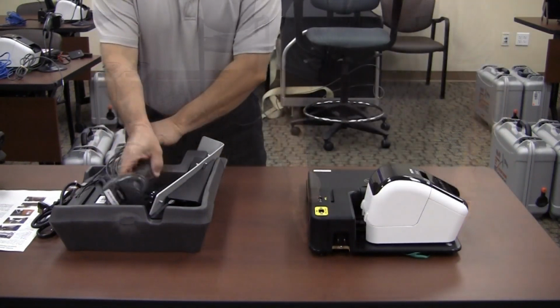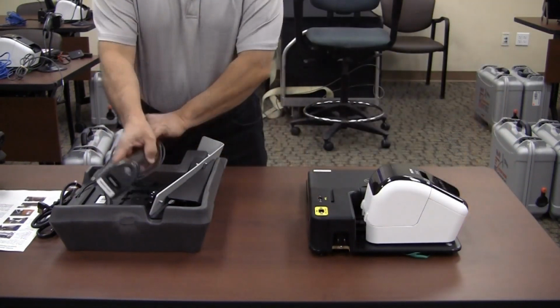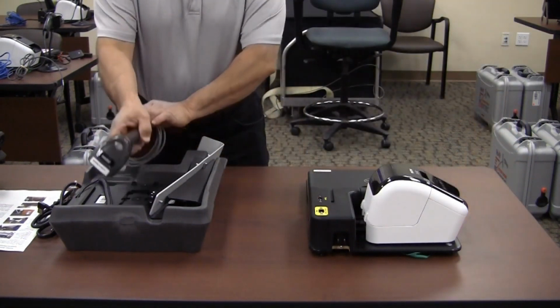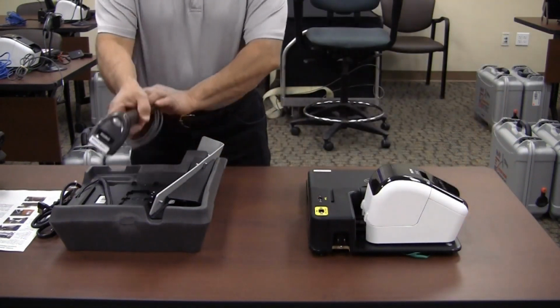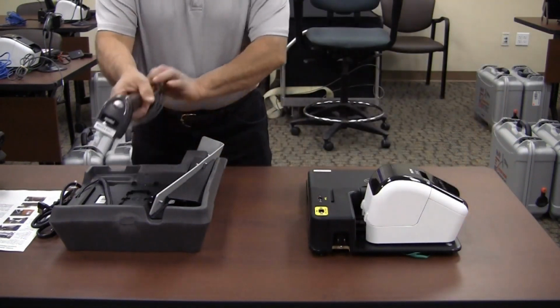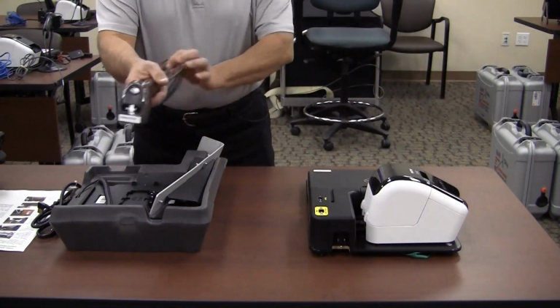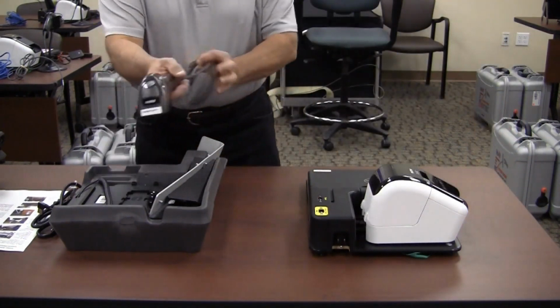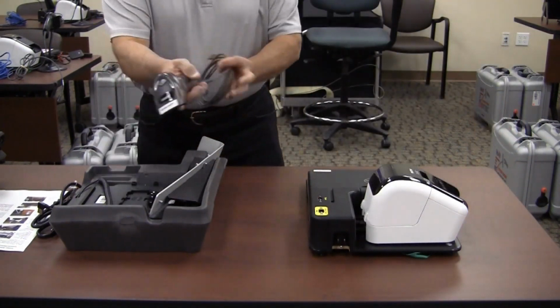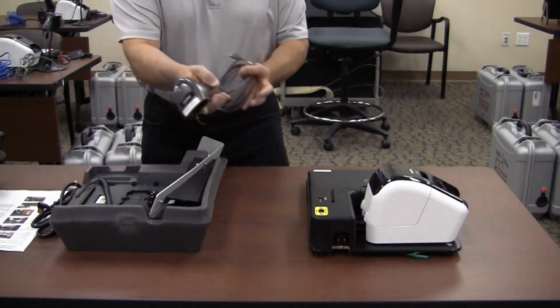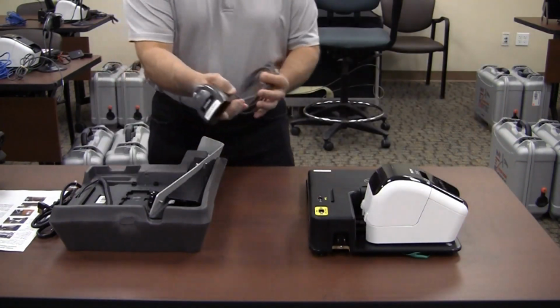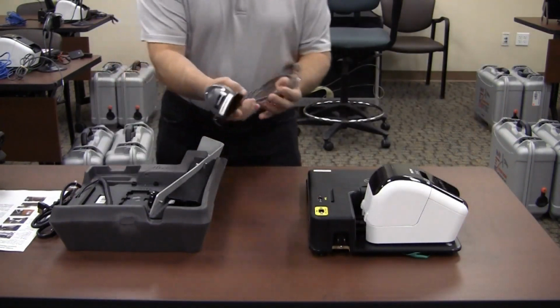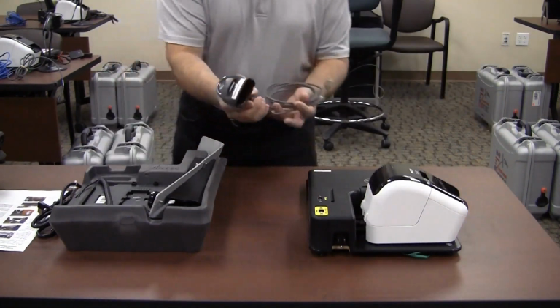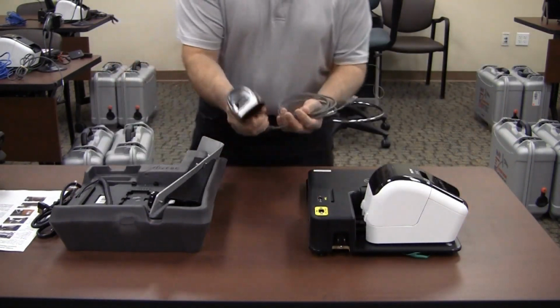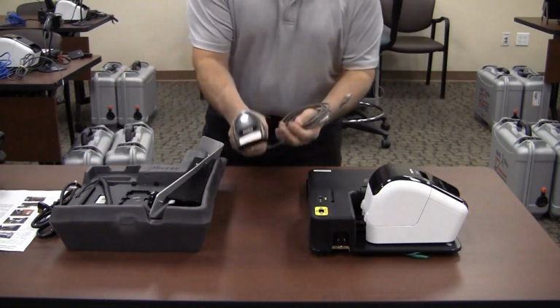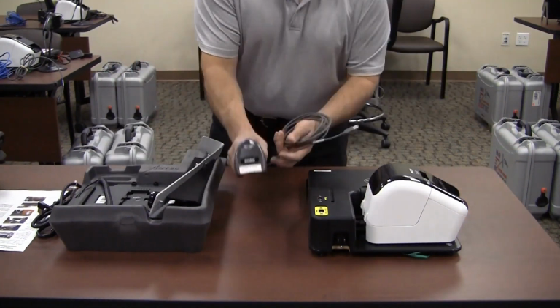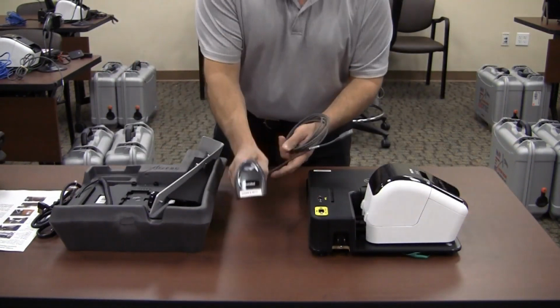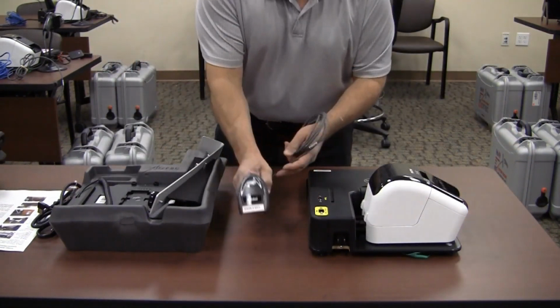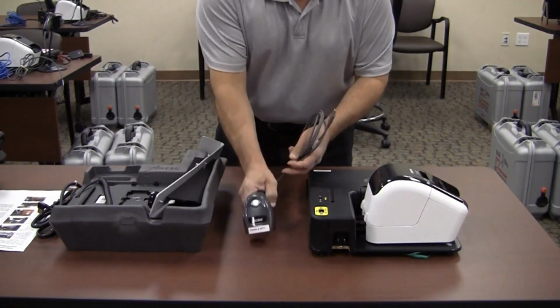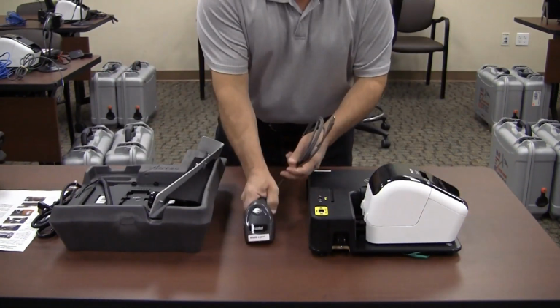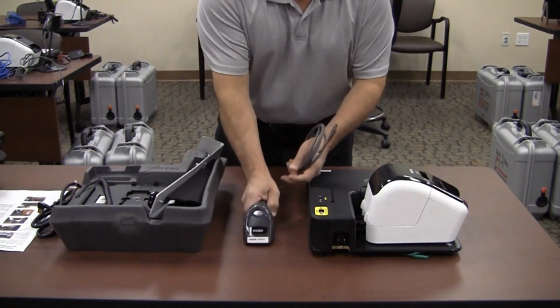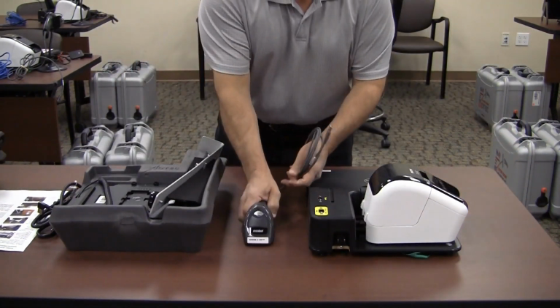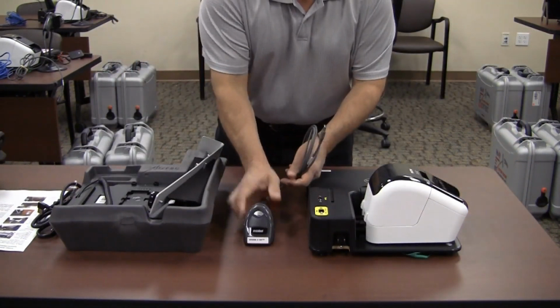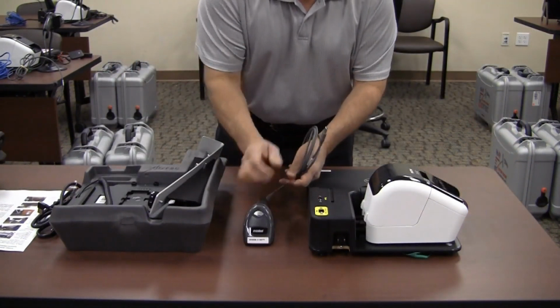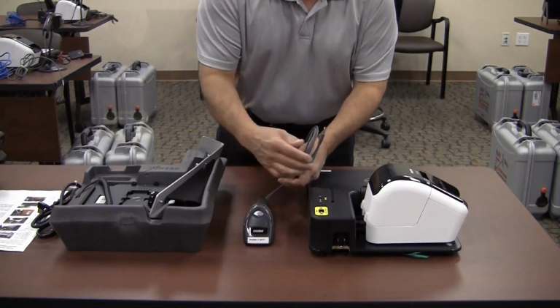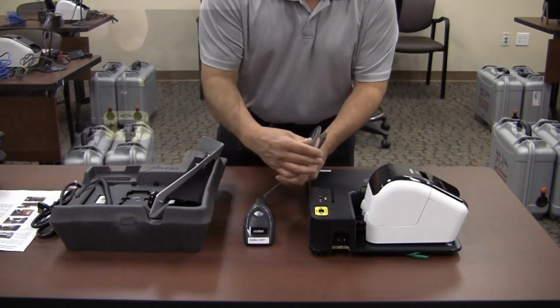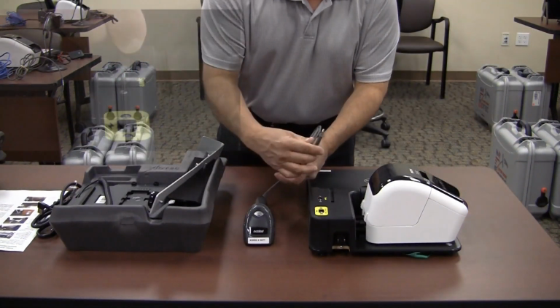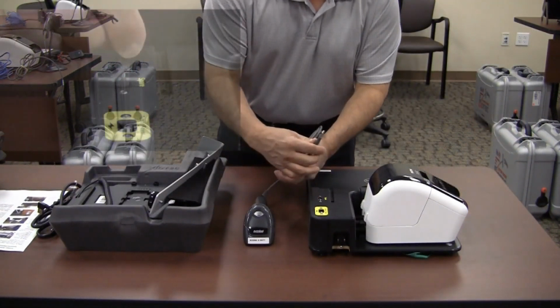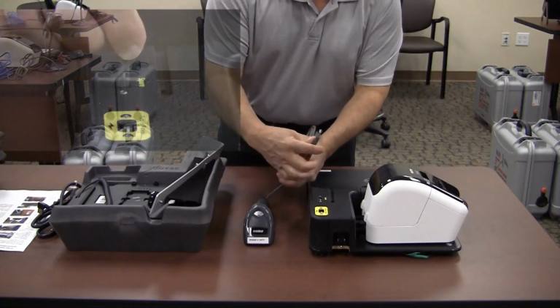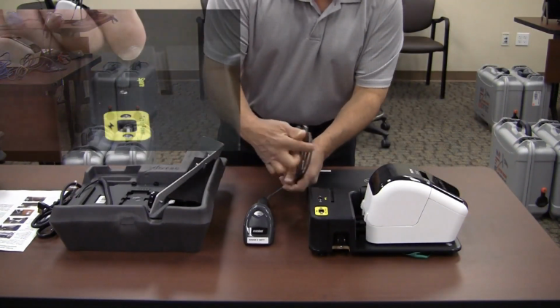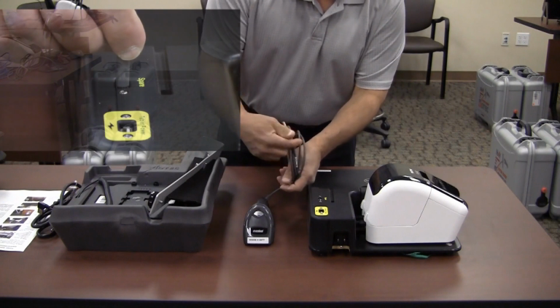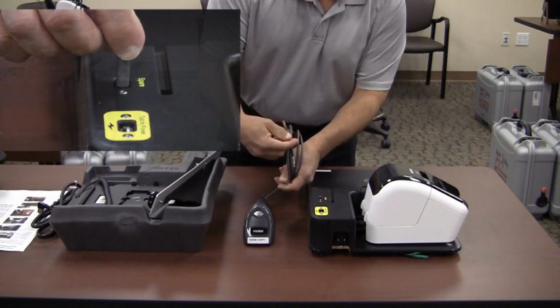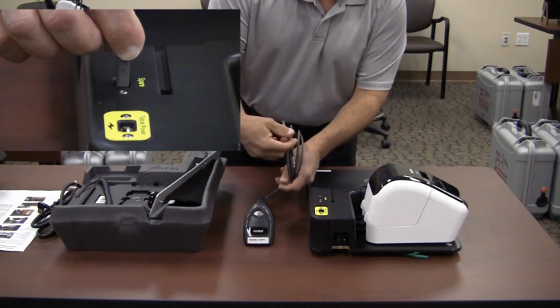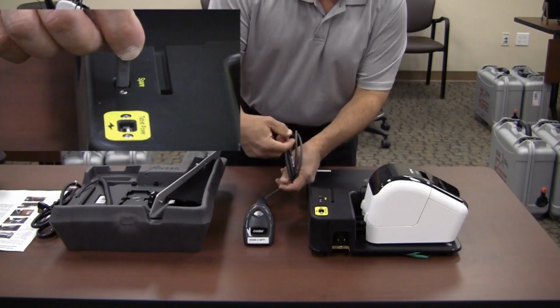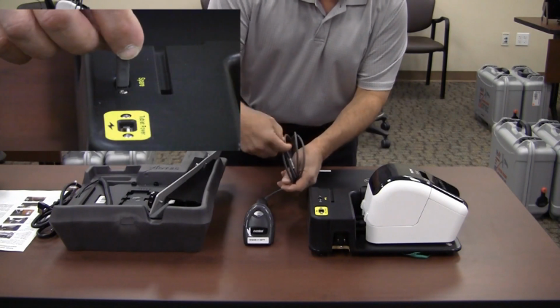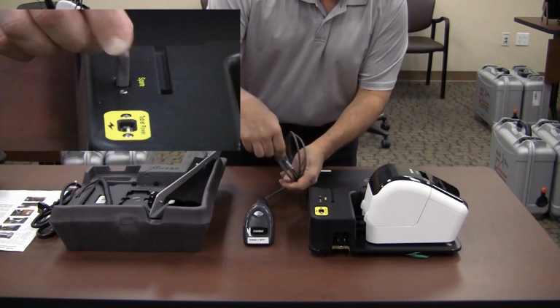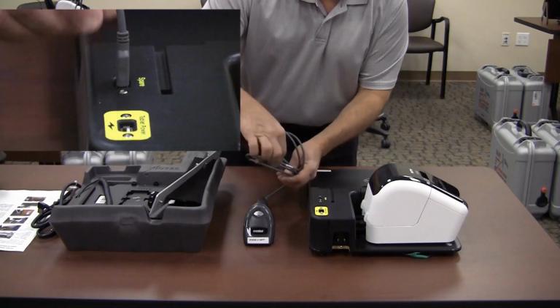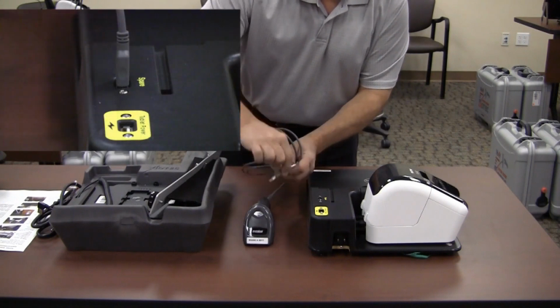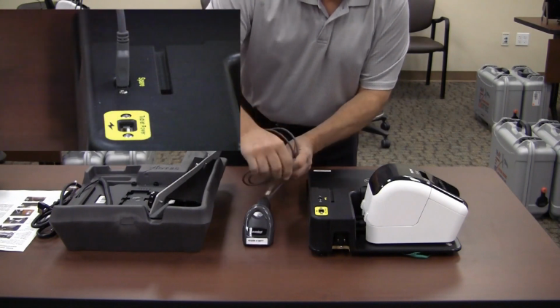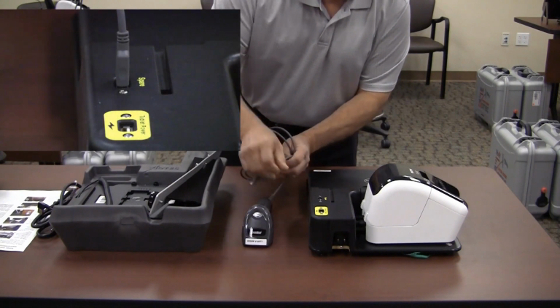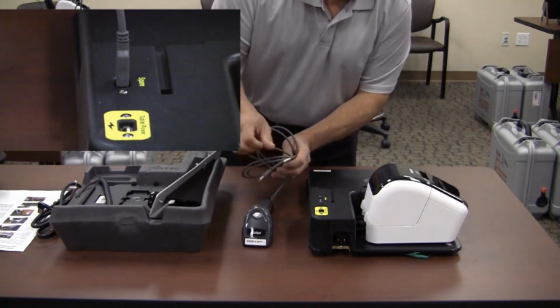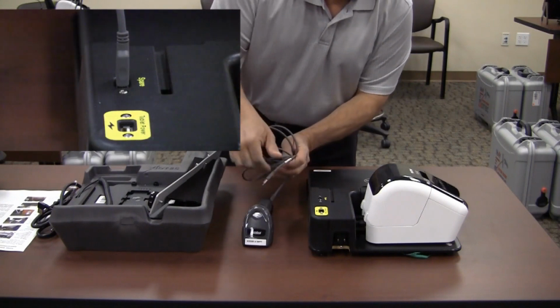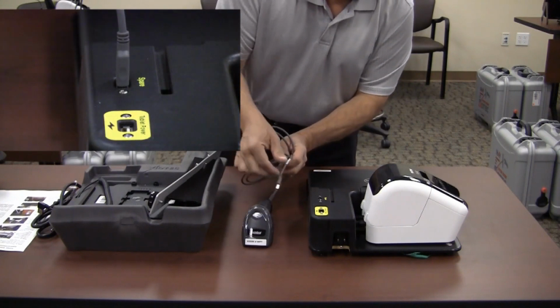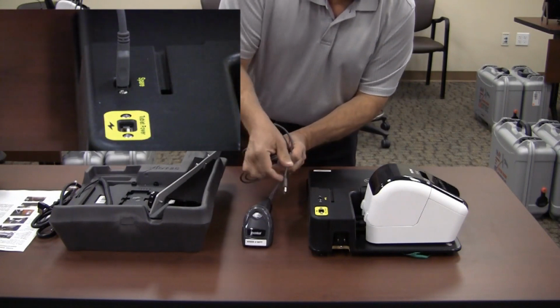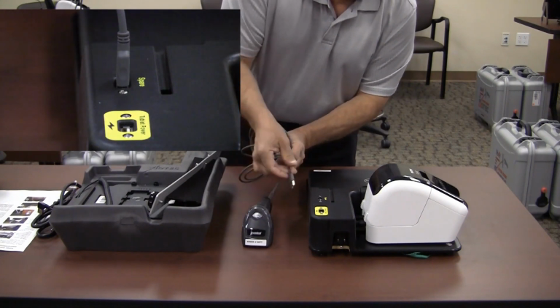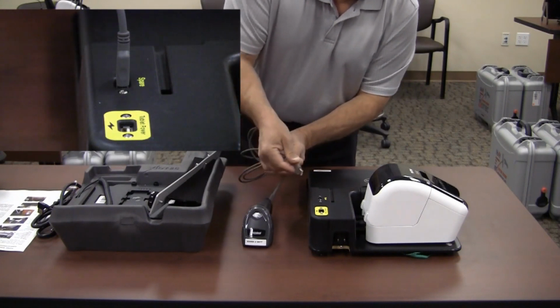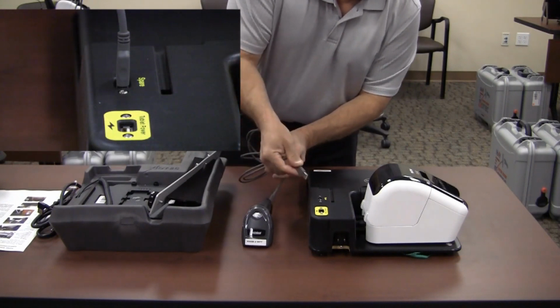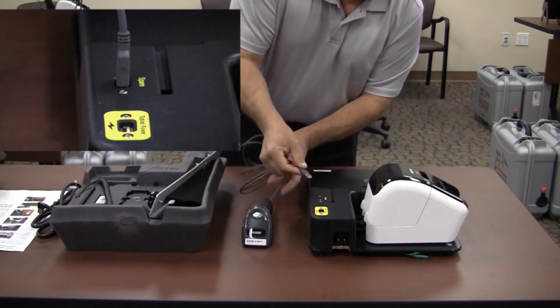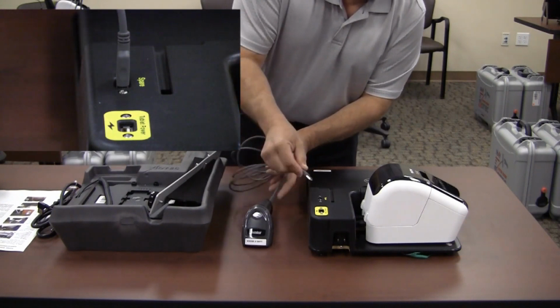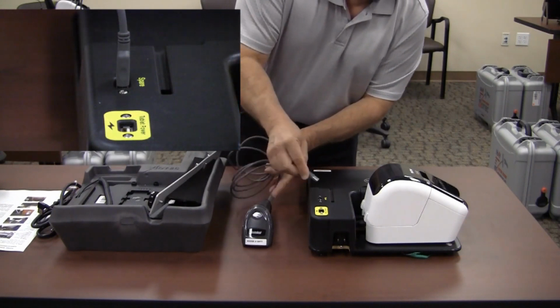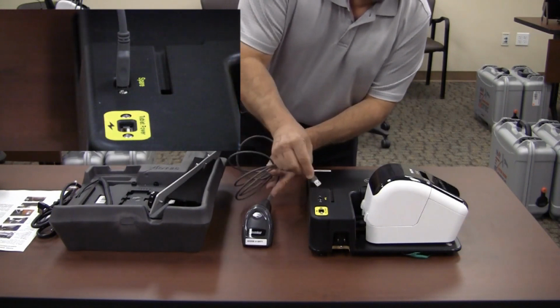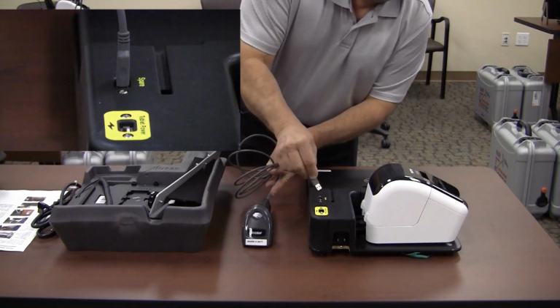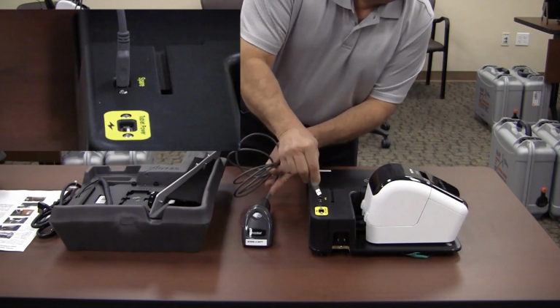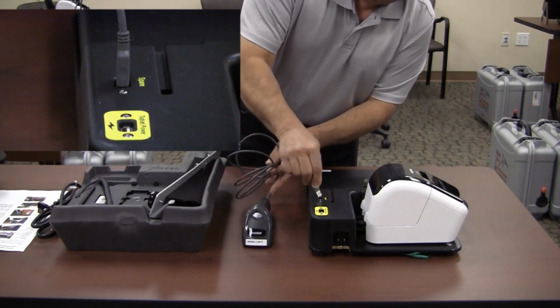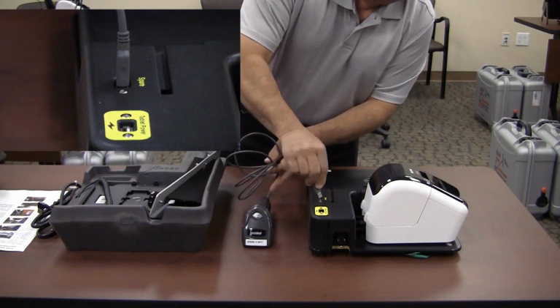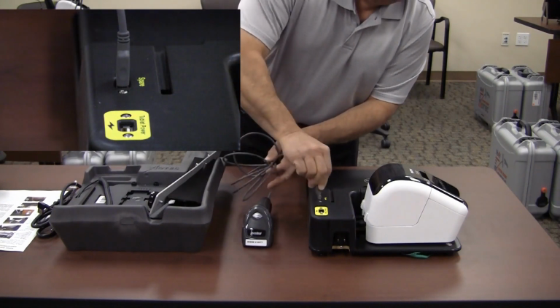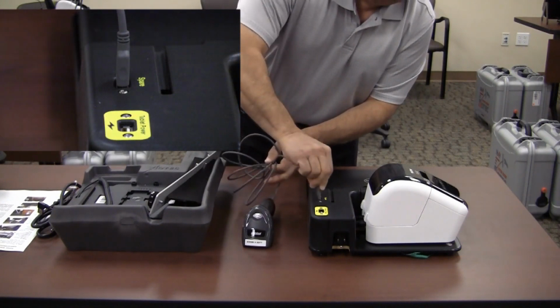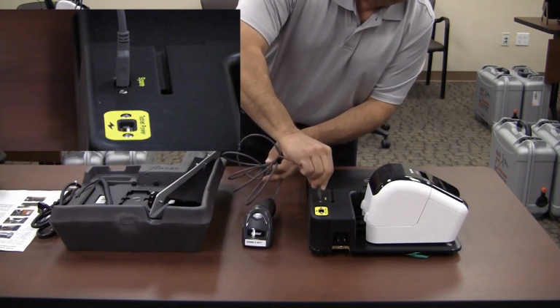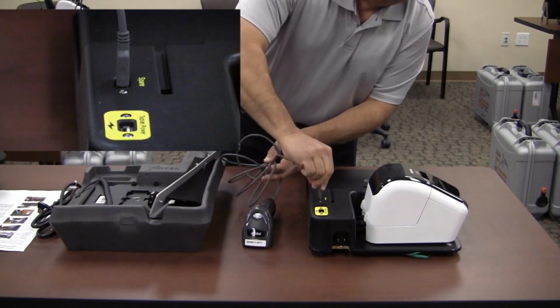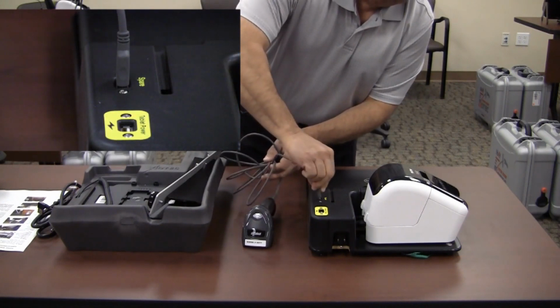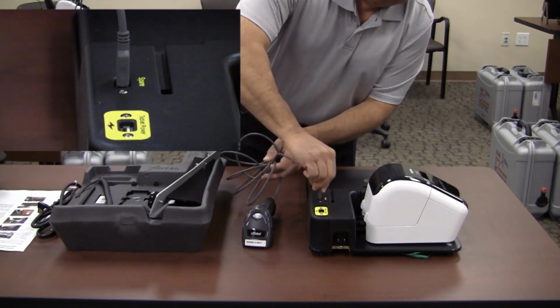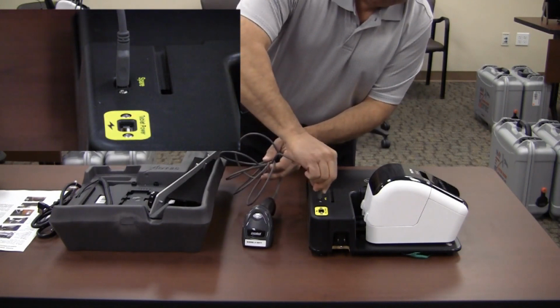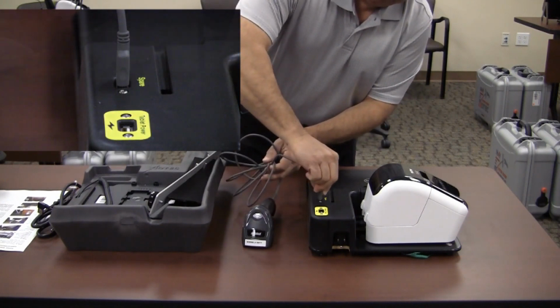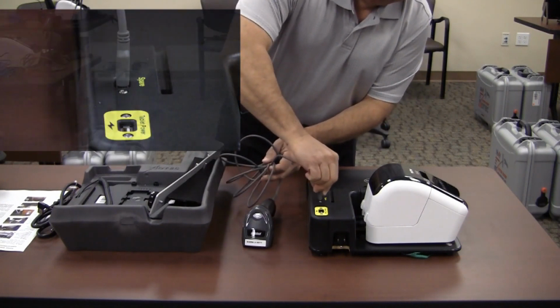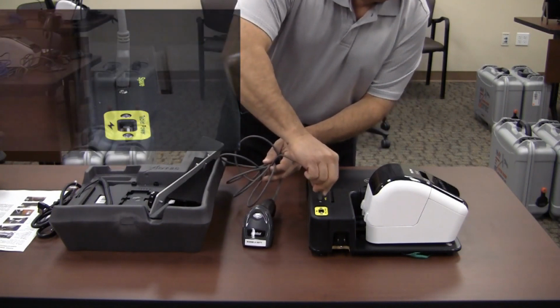Install the scanner by plugging it into the spare USB port on the base. Set the scanner next to the laptop.